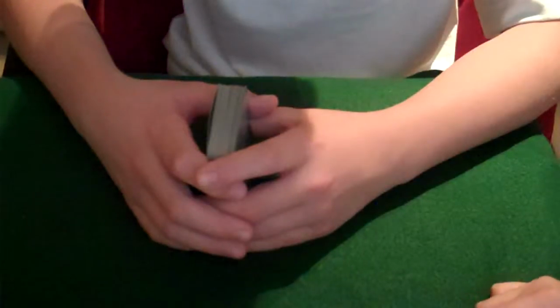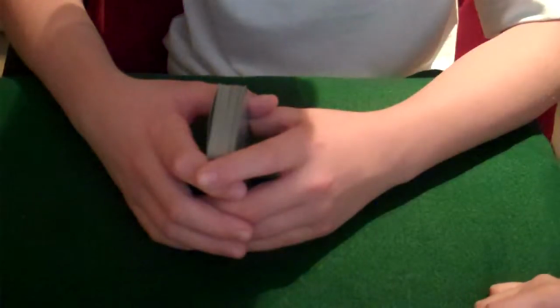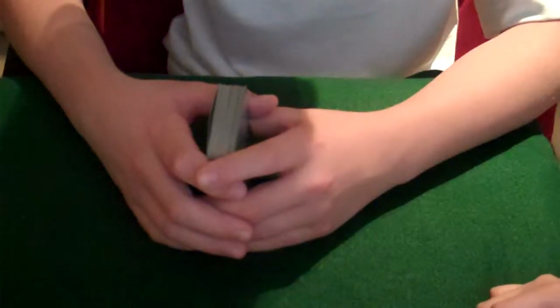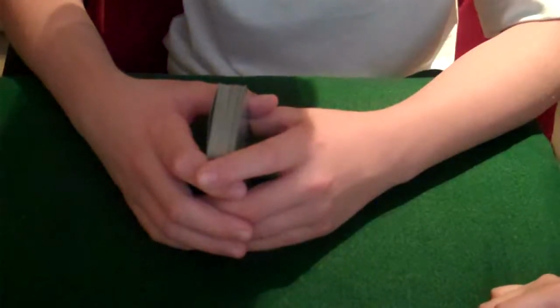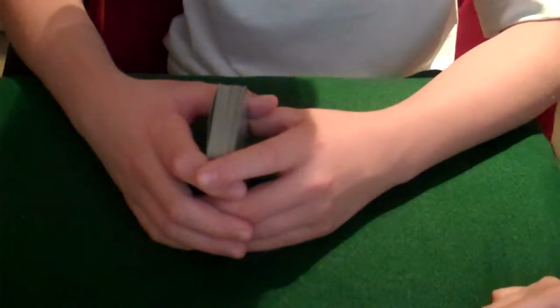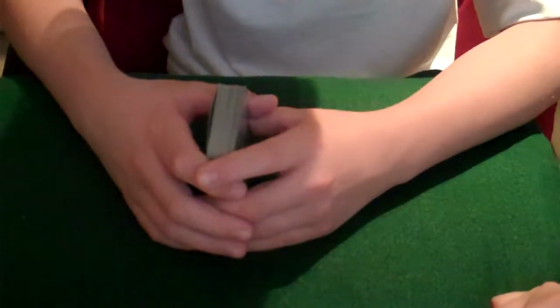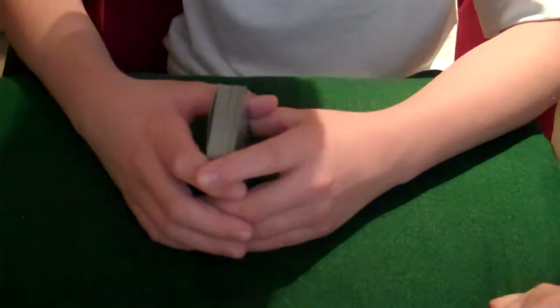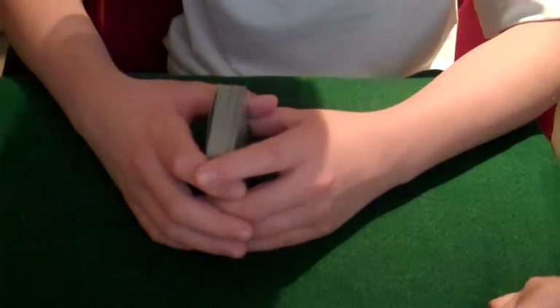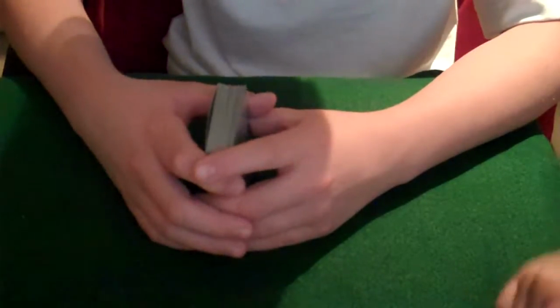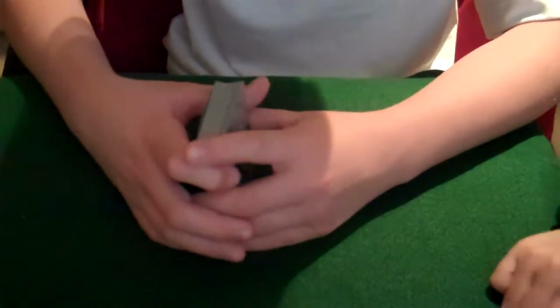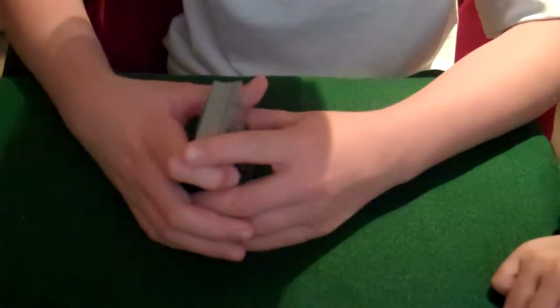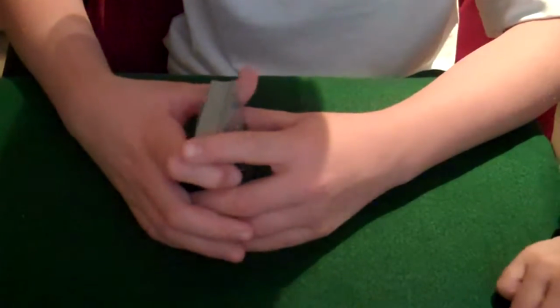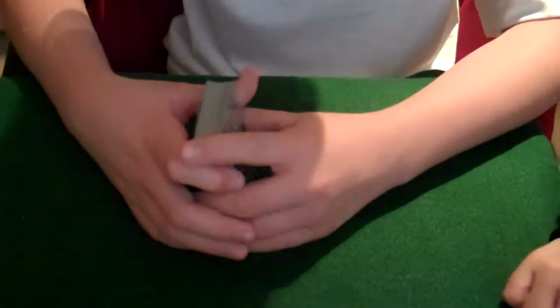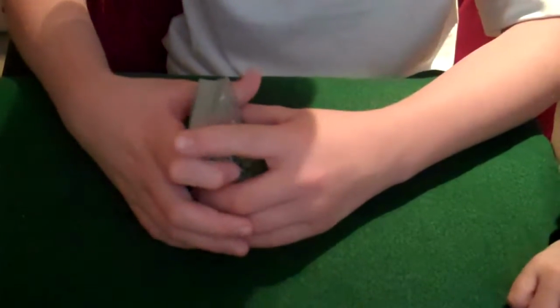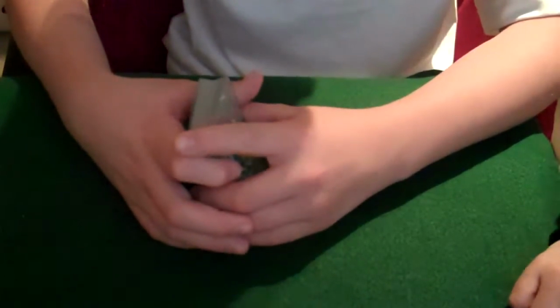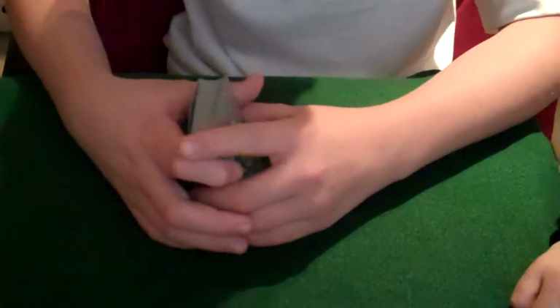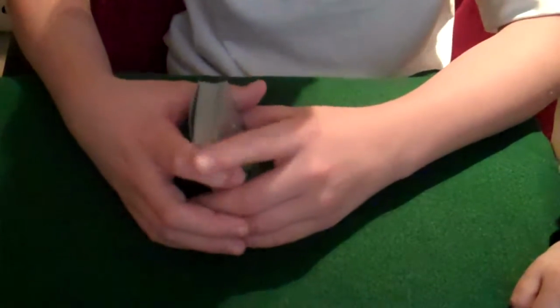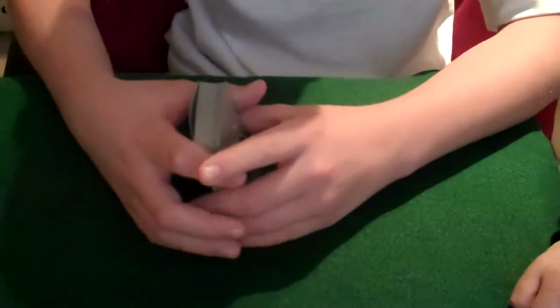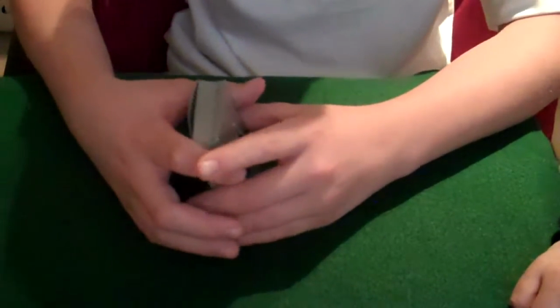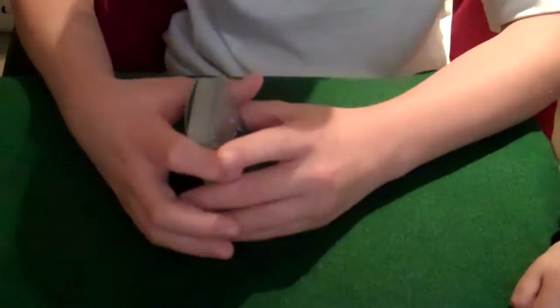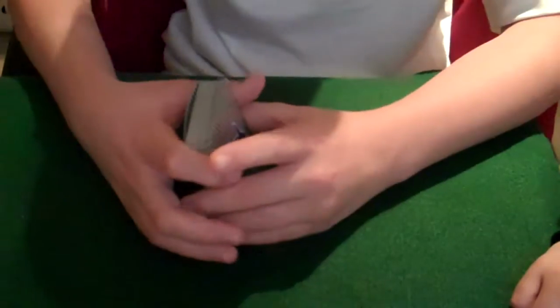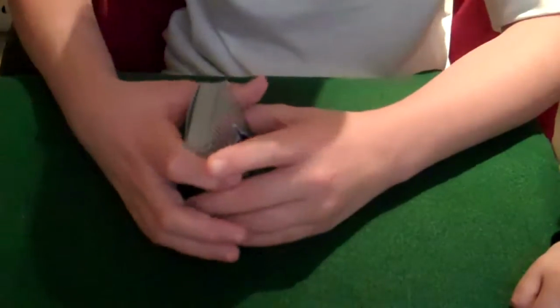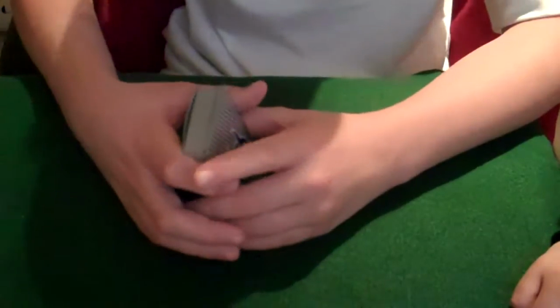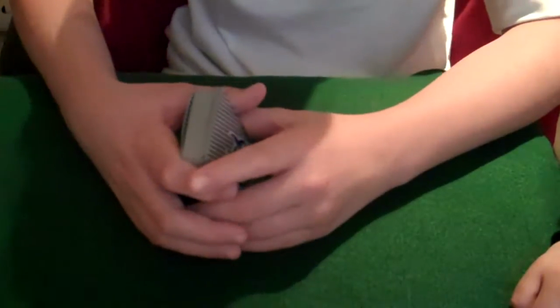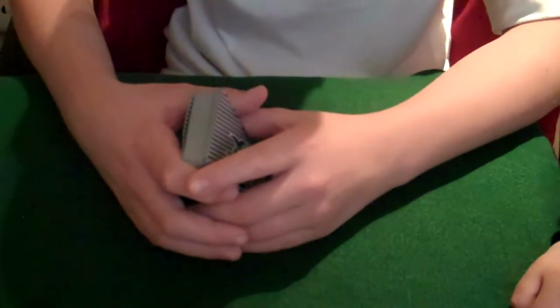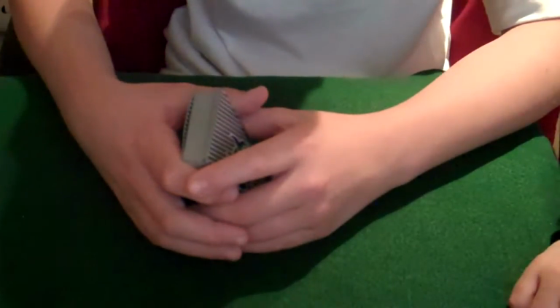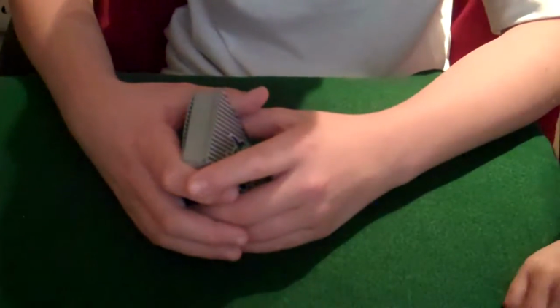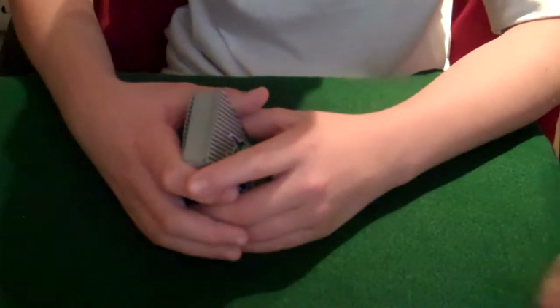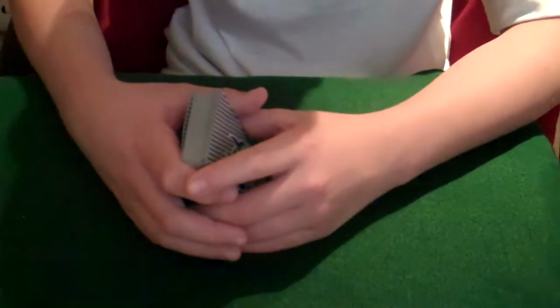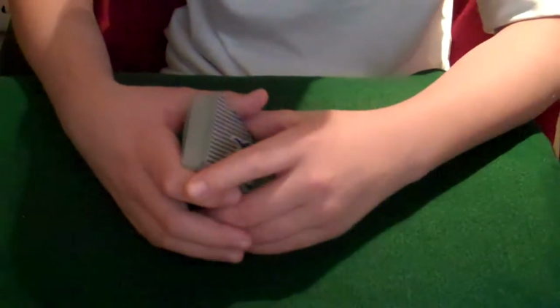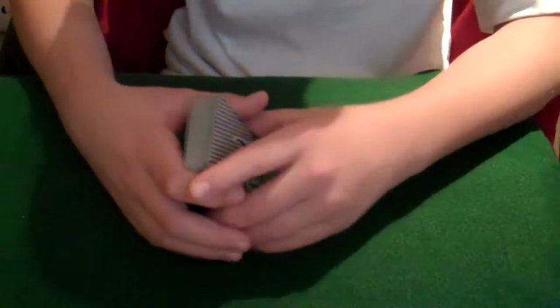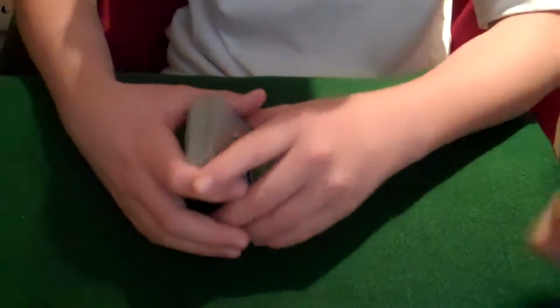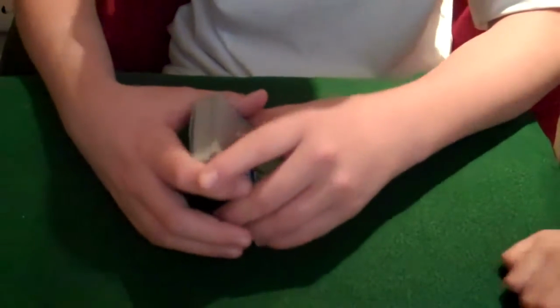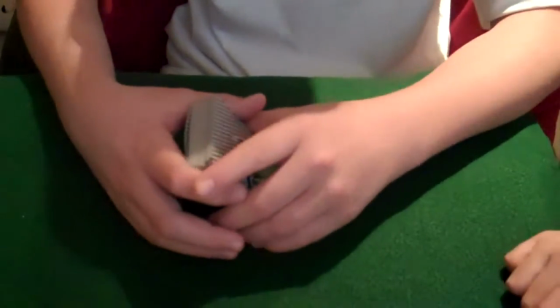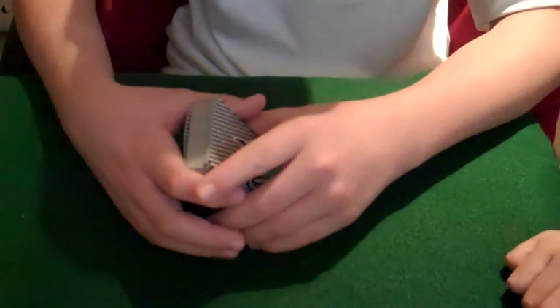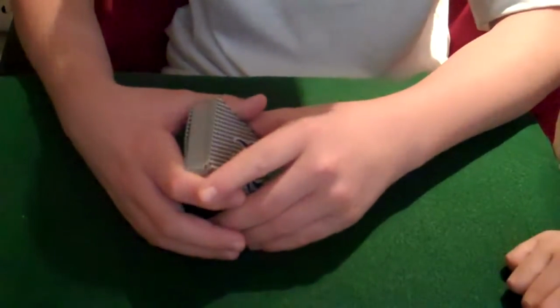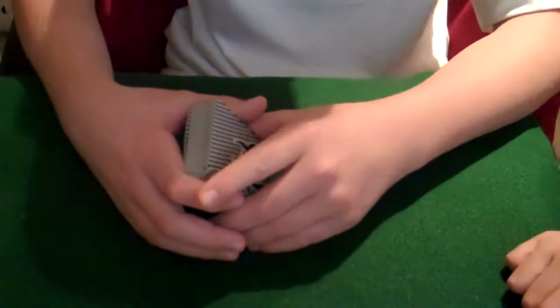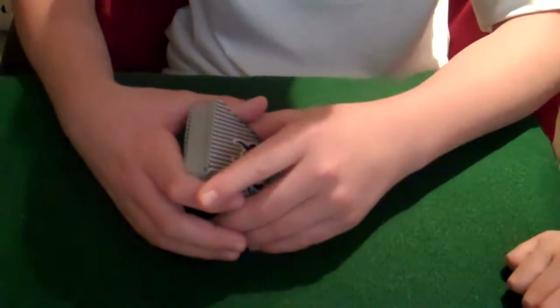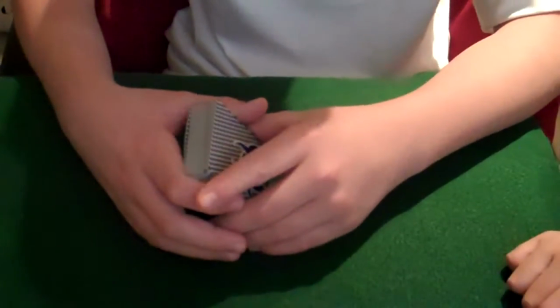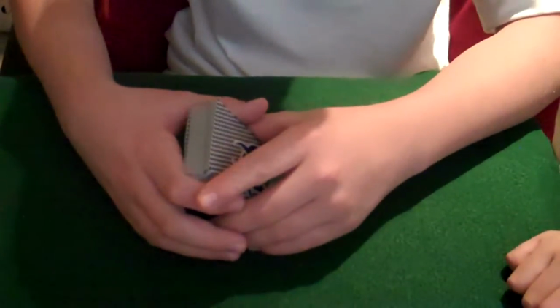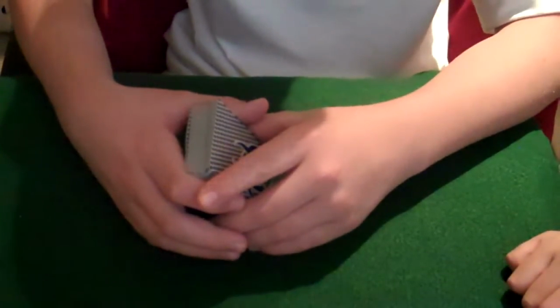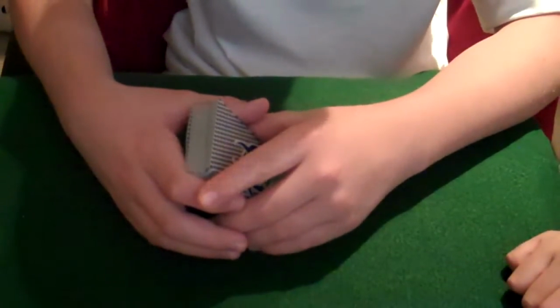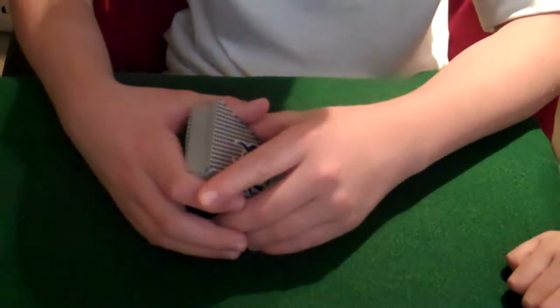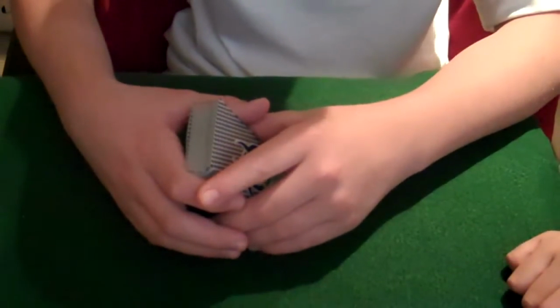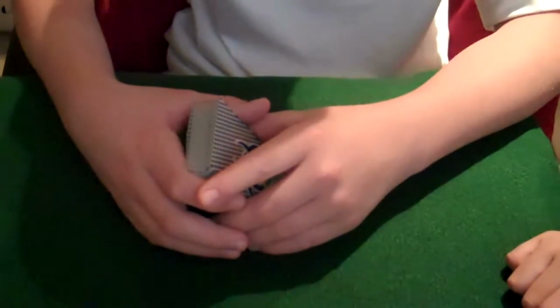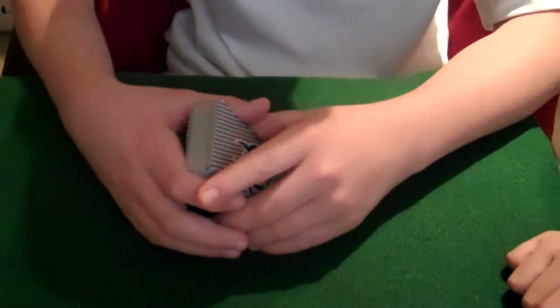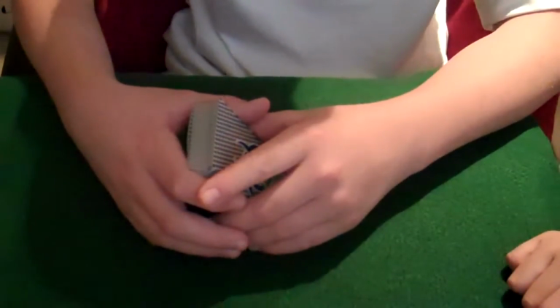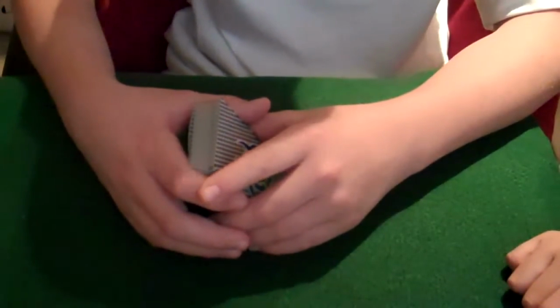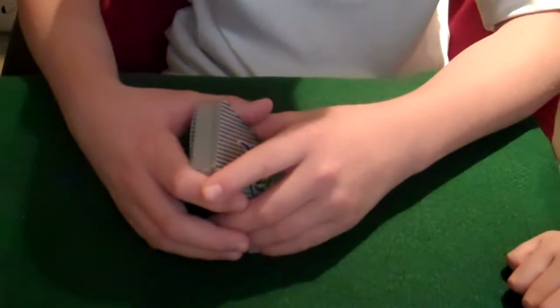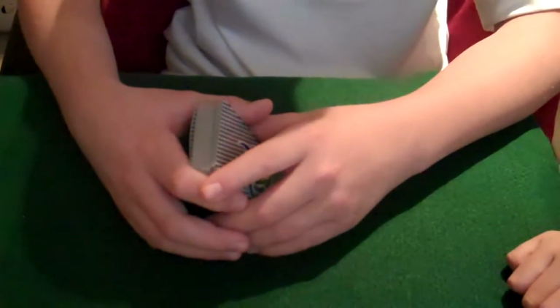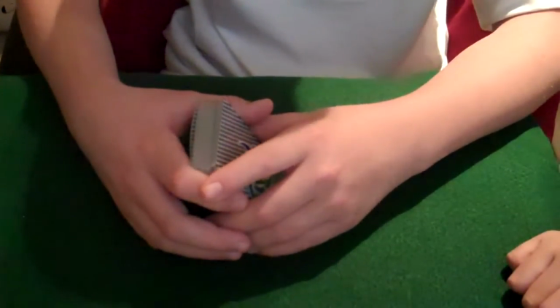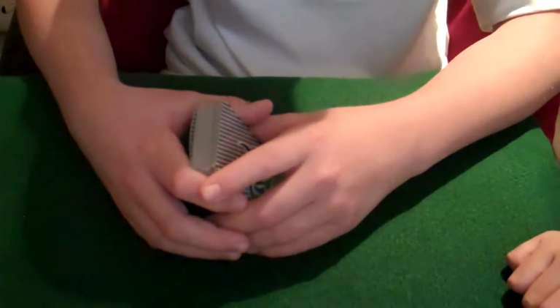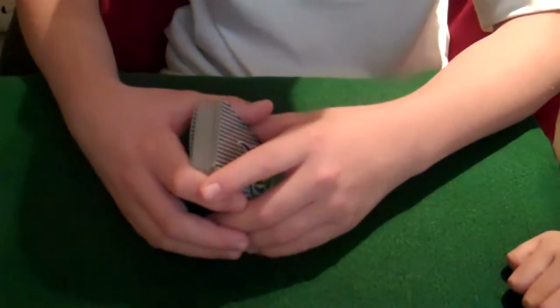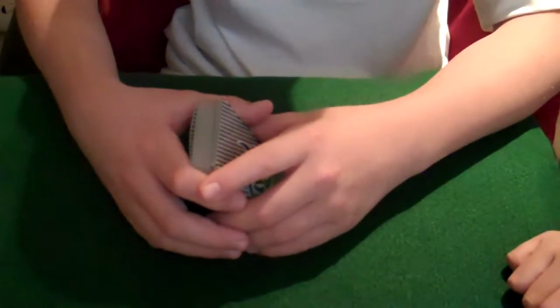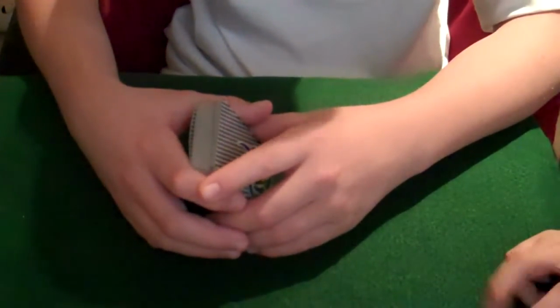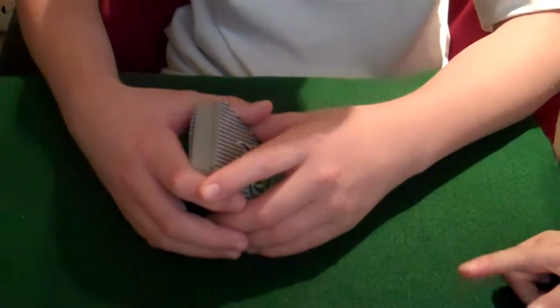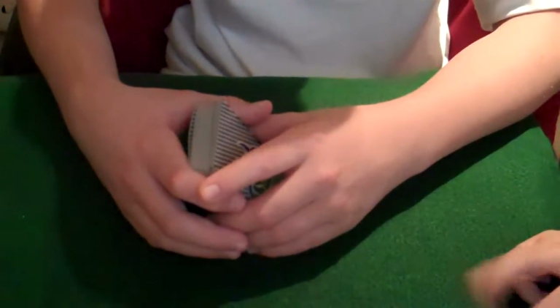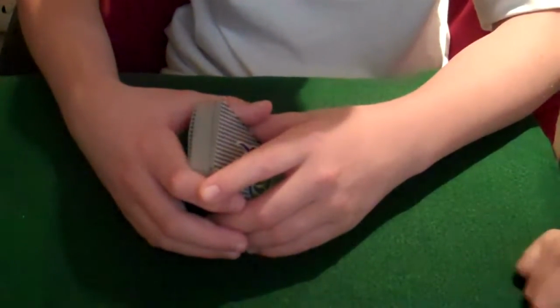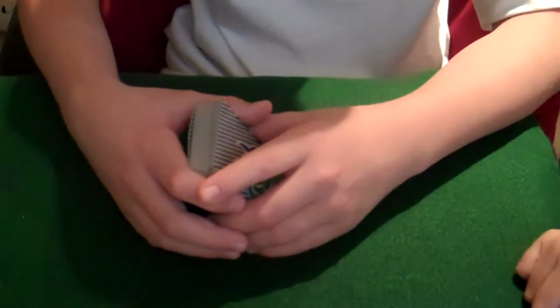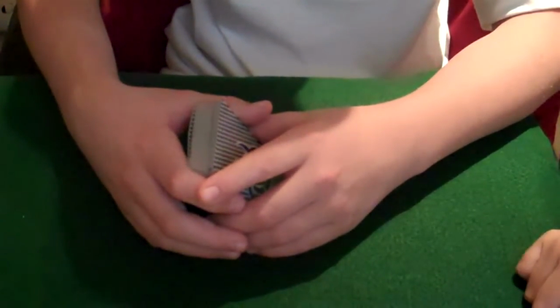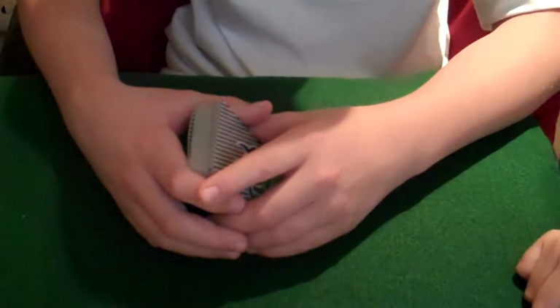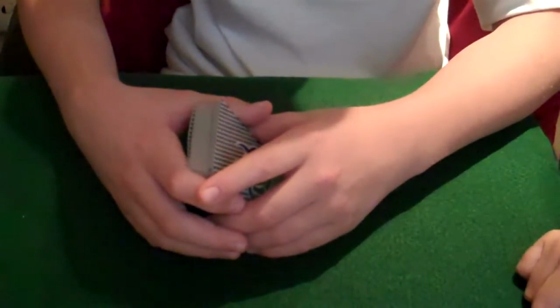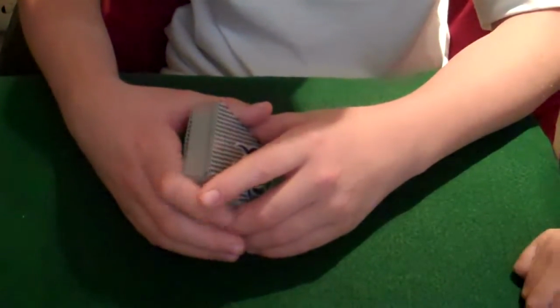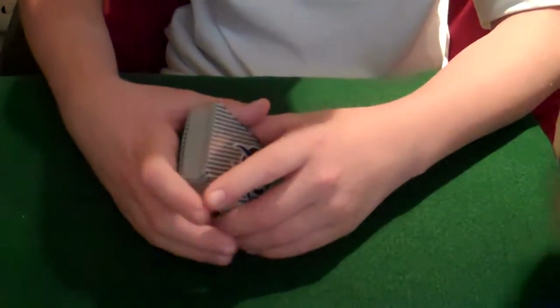Hello YouTube, this is SBMagic101, and today my friend and I are here to show you a card trick that we will be revealing in the second half of the video.